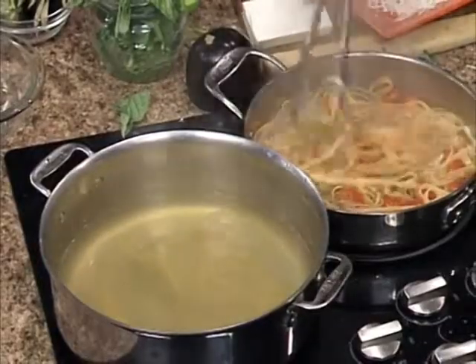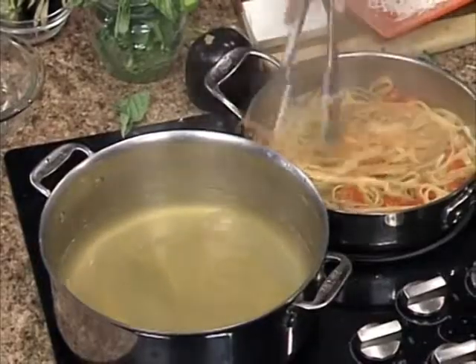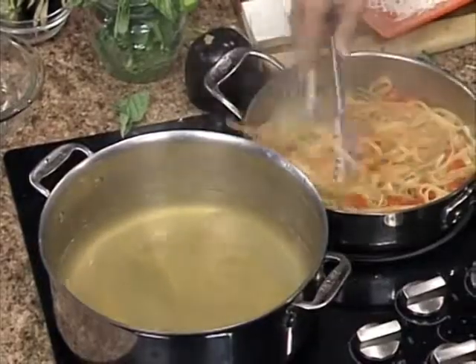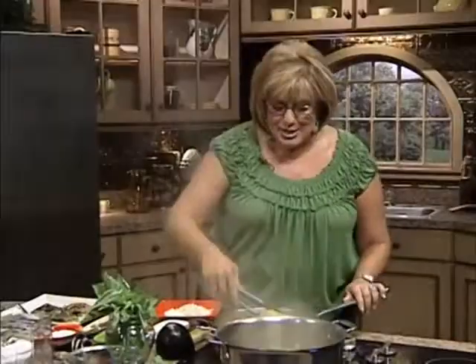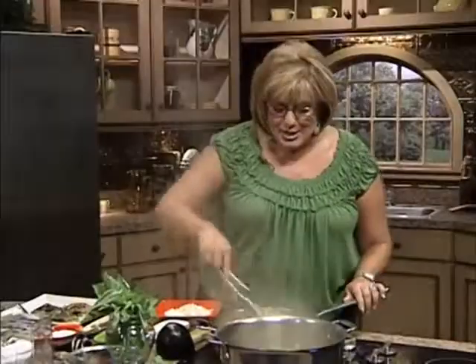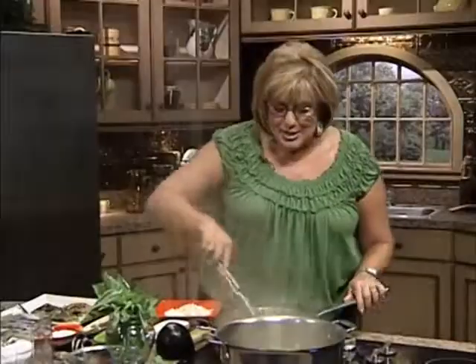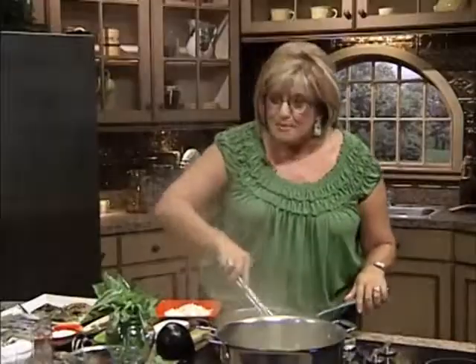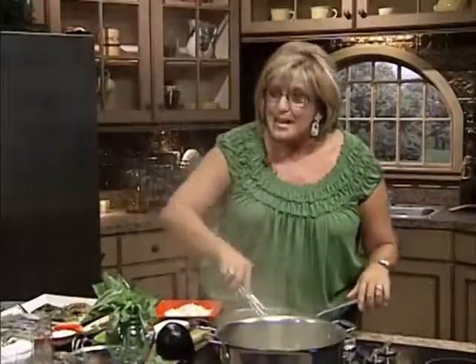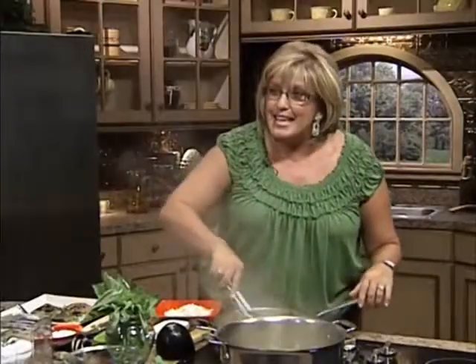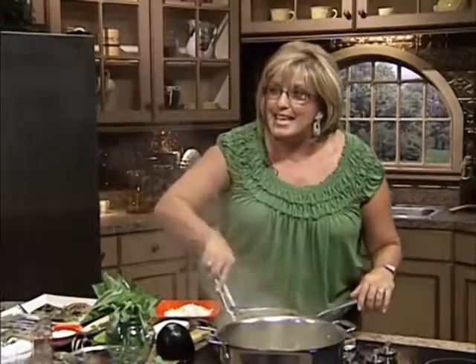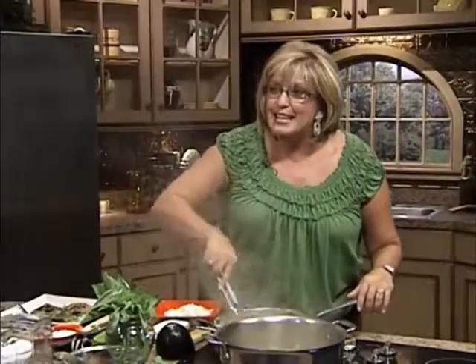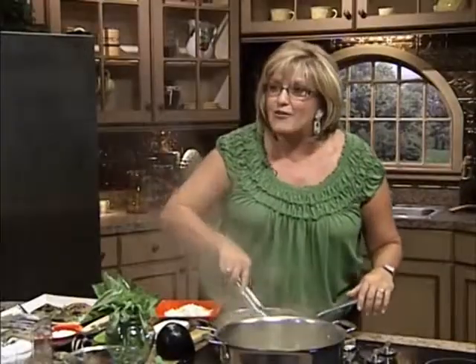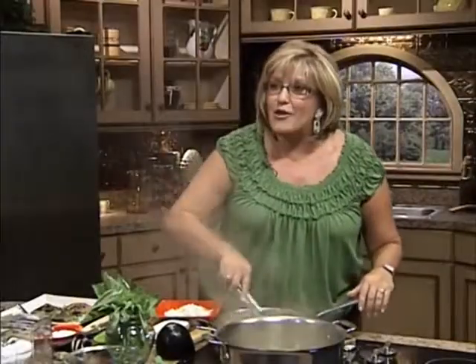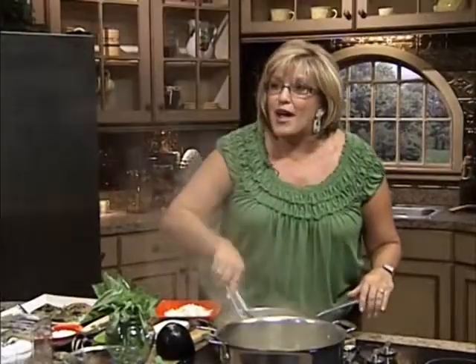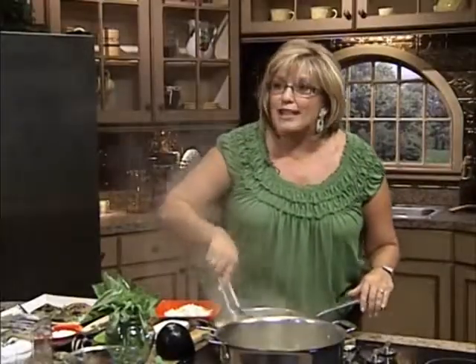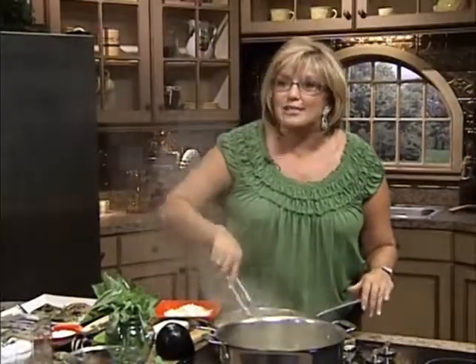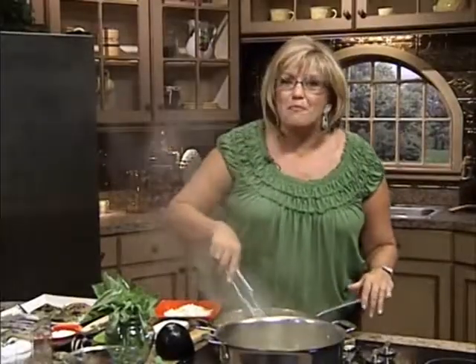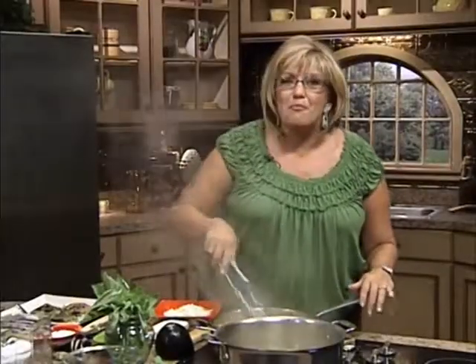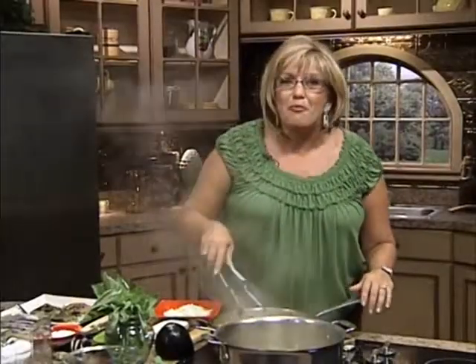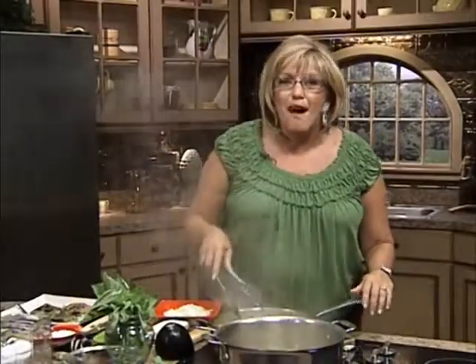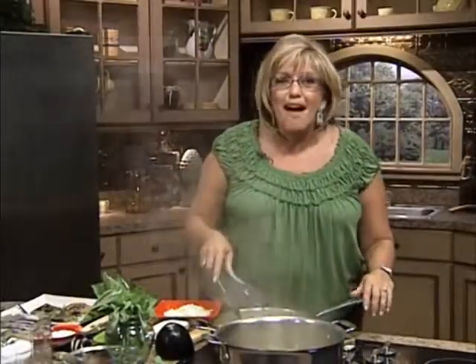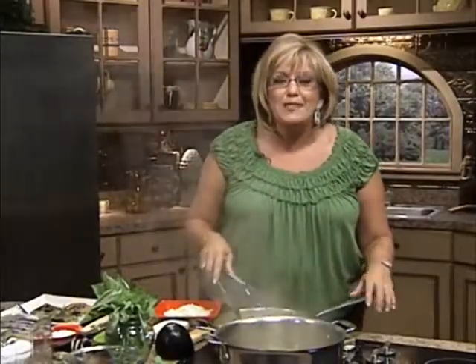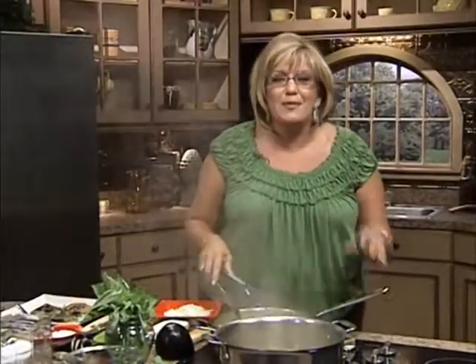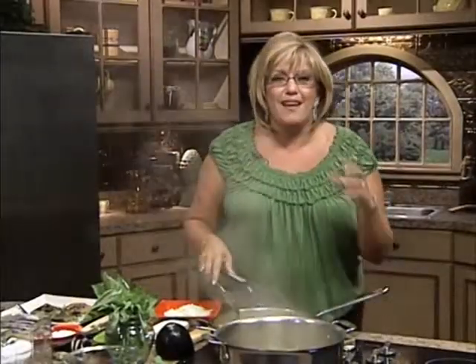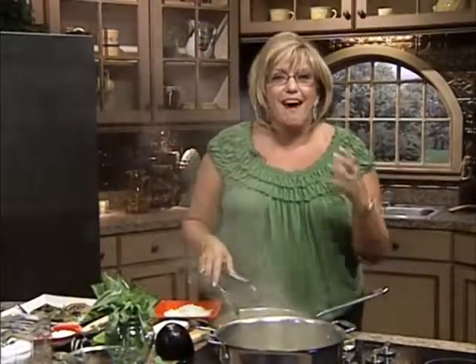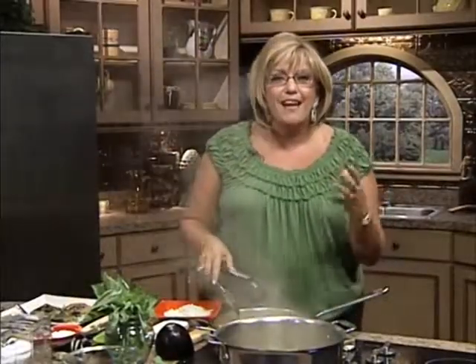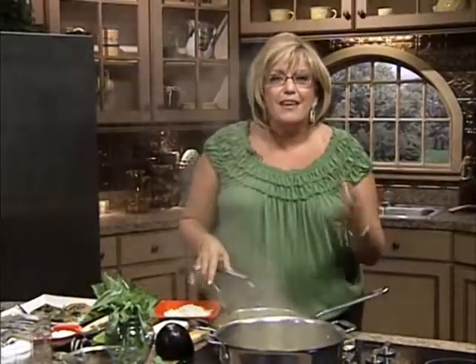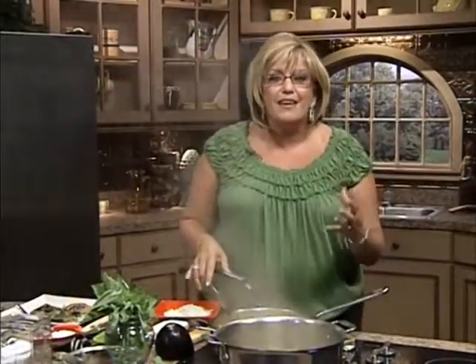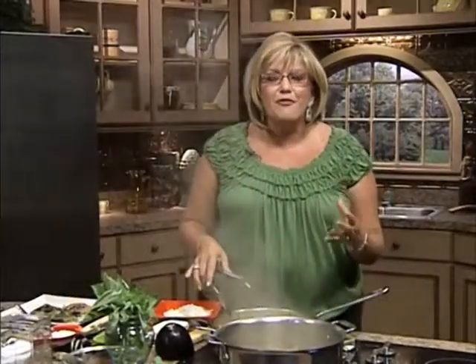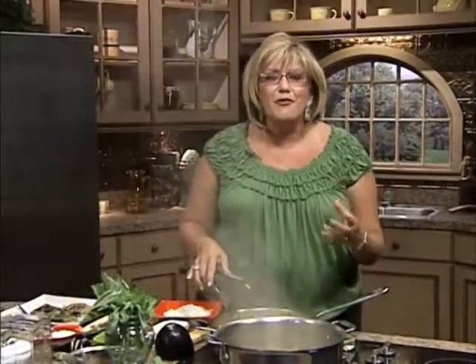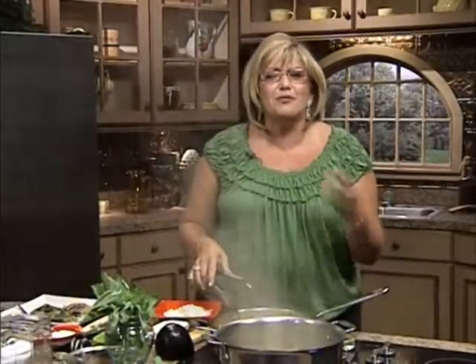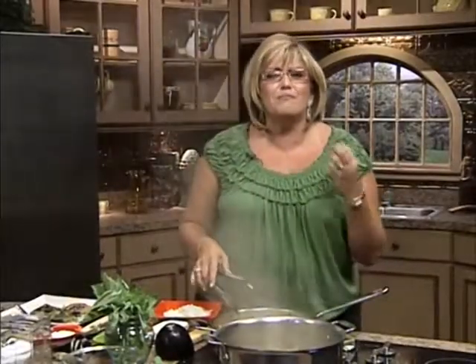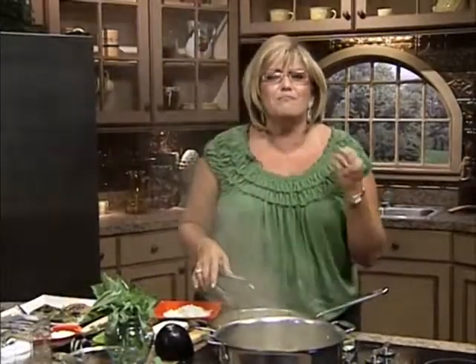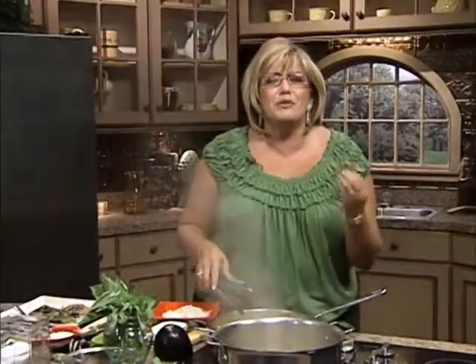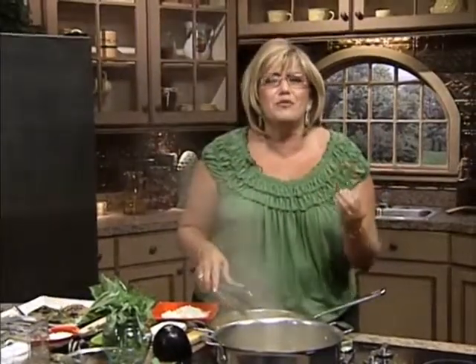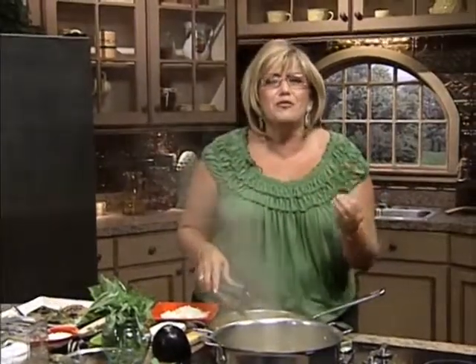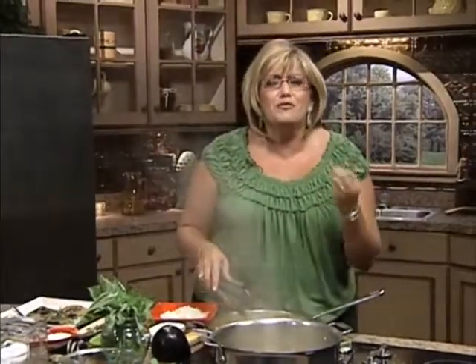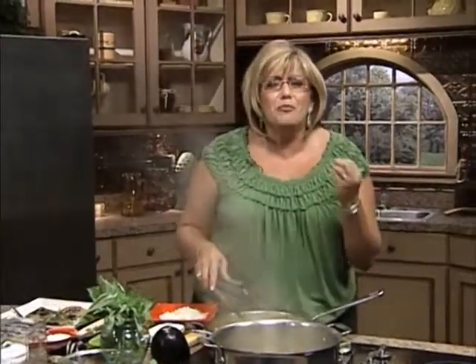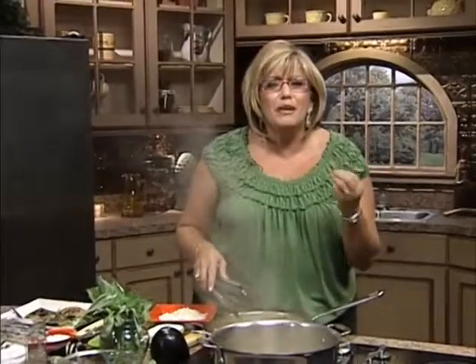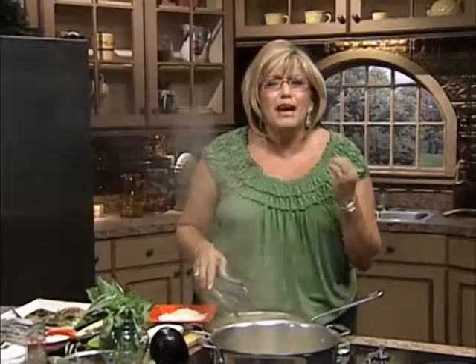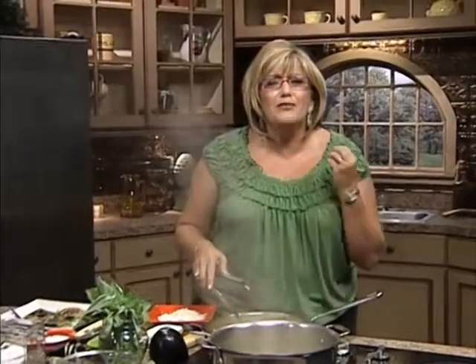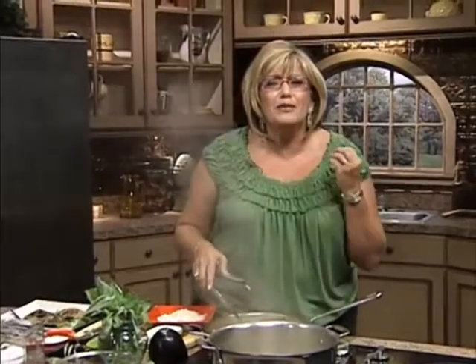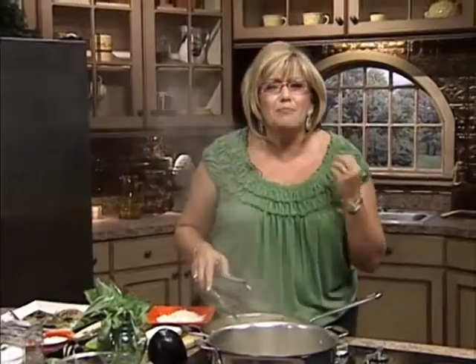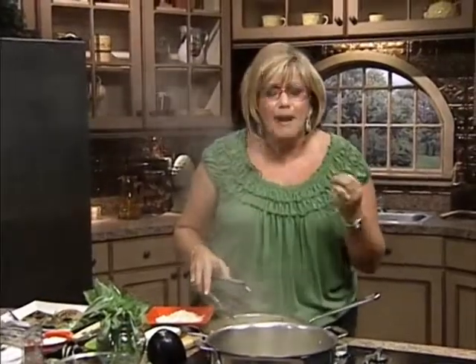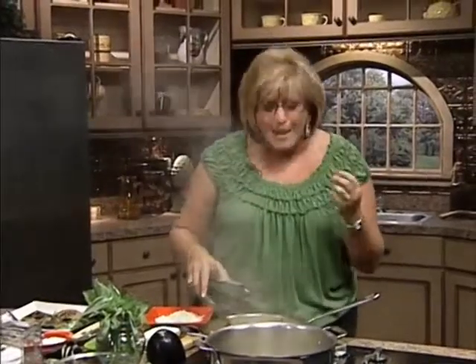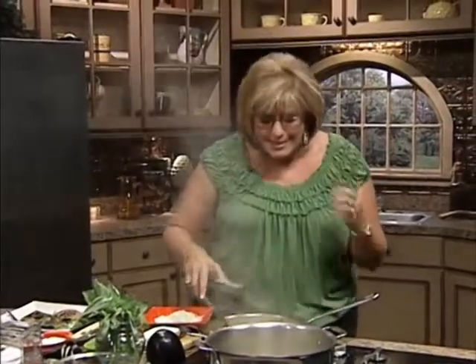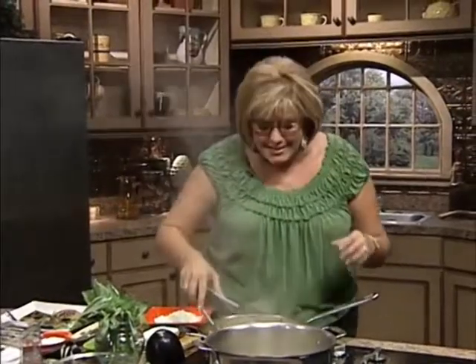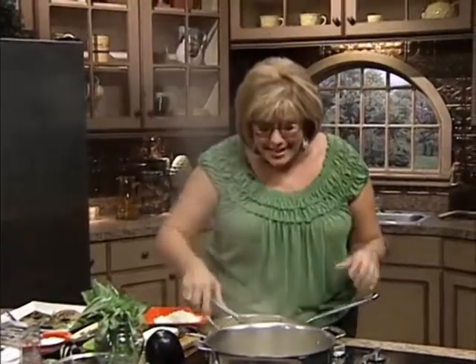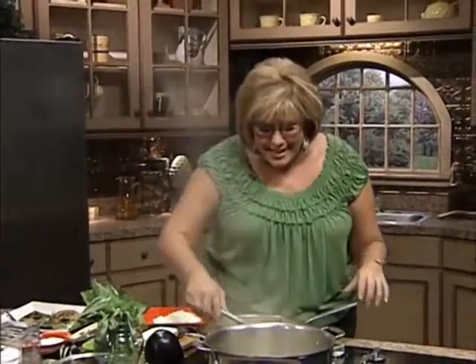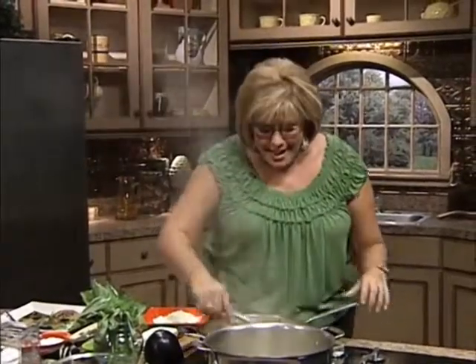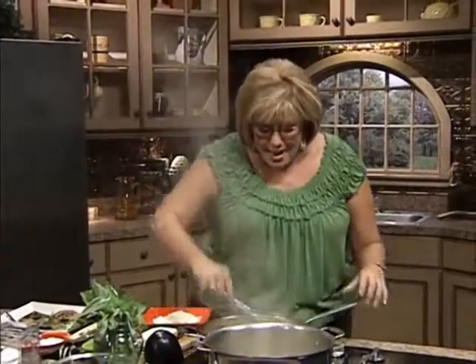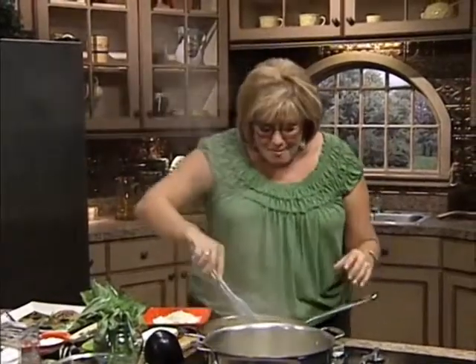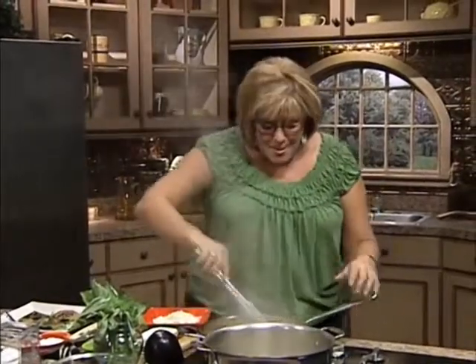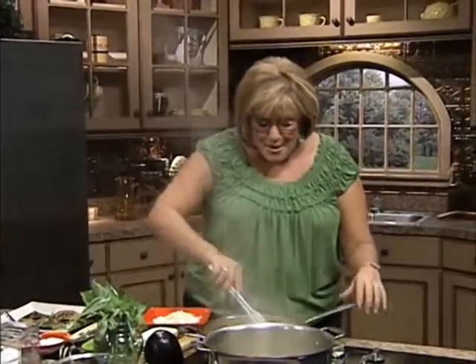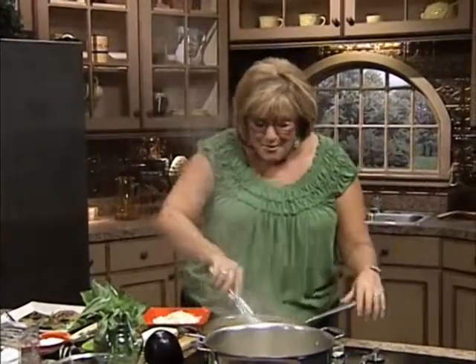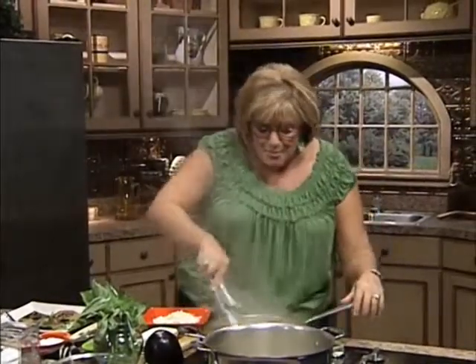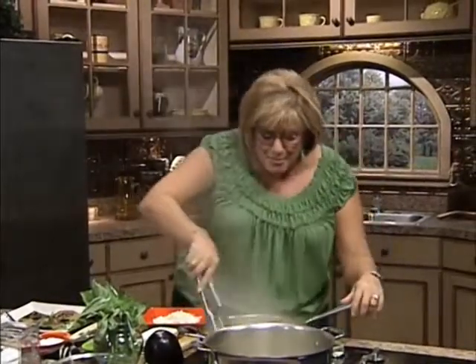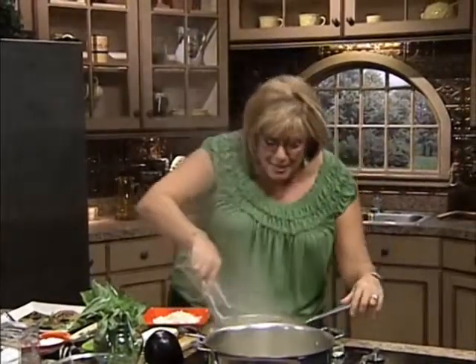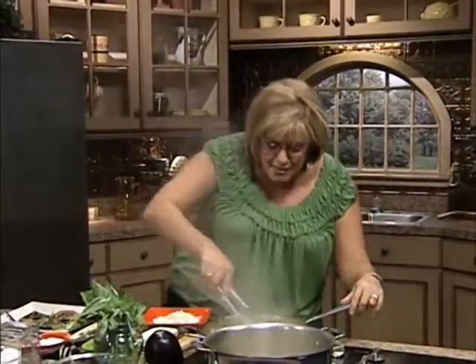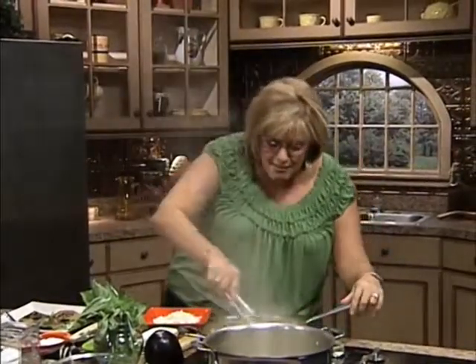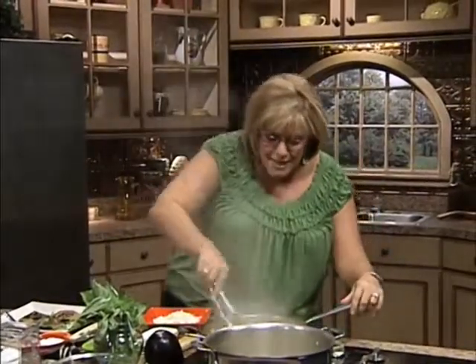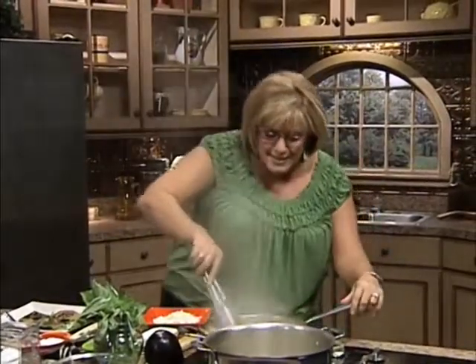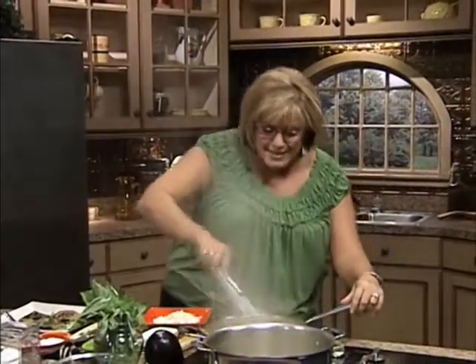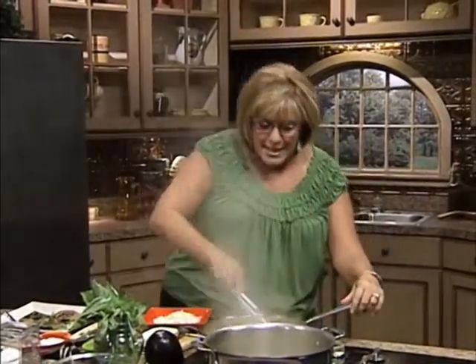Is she gonna be in for a surprise when I give her this beautiful piato de pasta — beautiful plate of pasta.